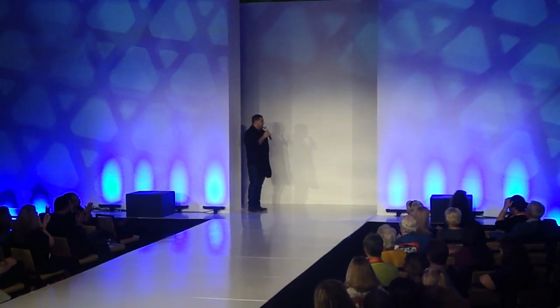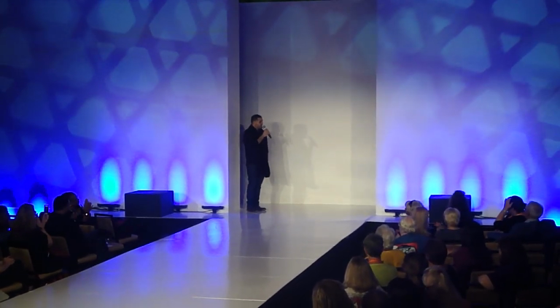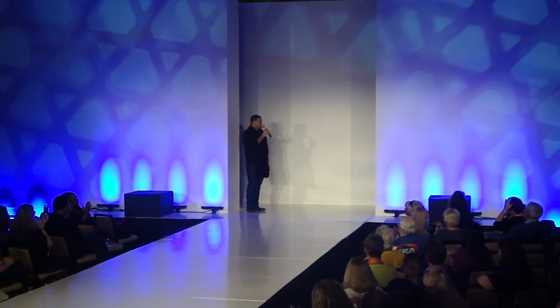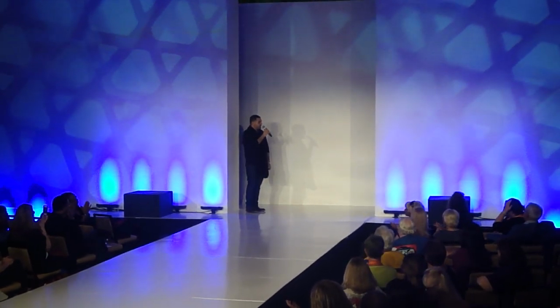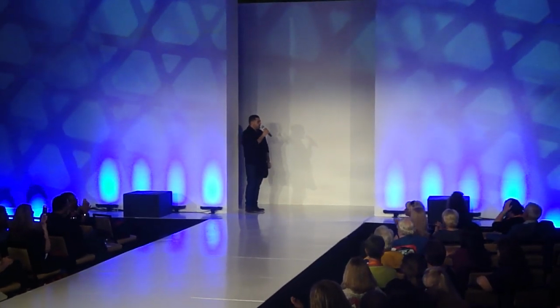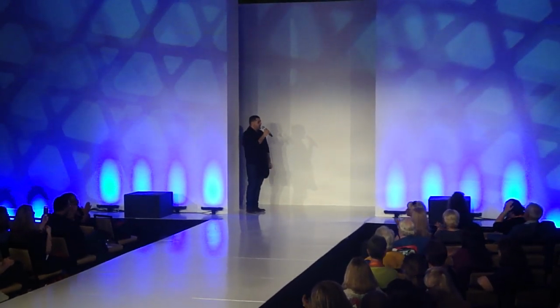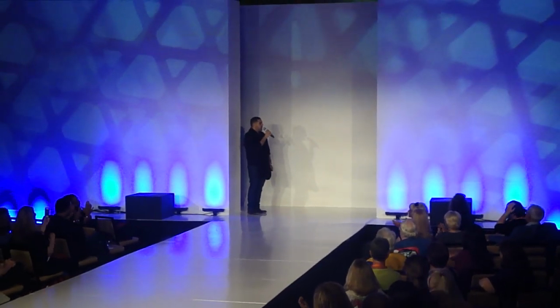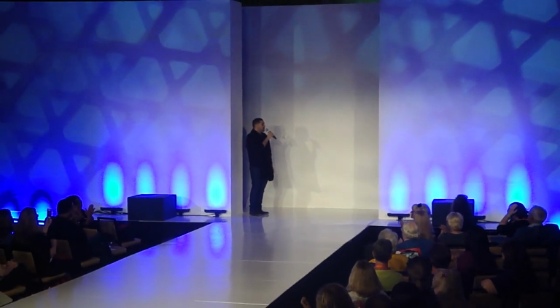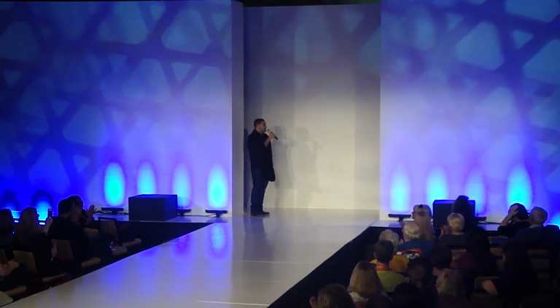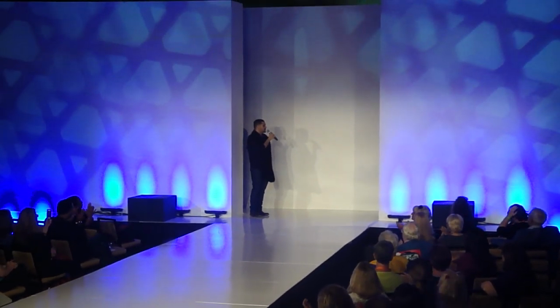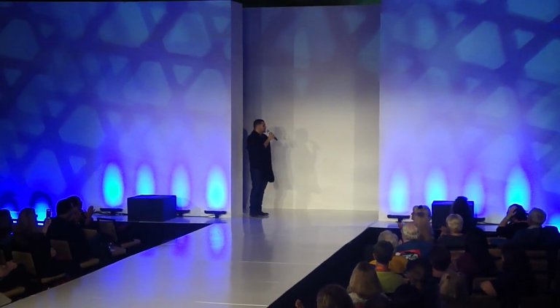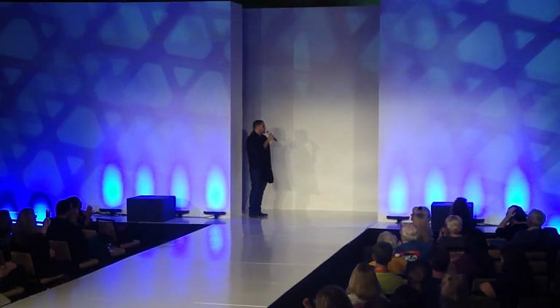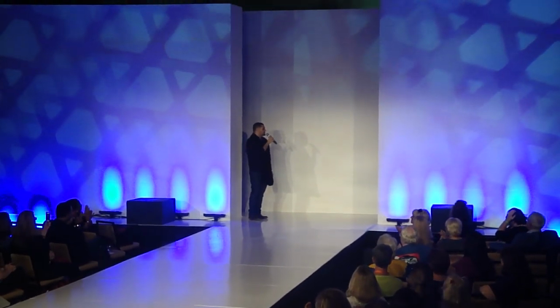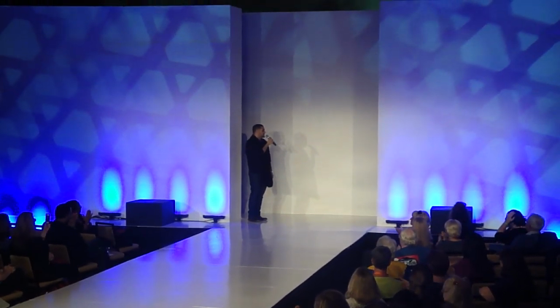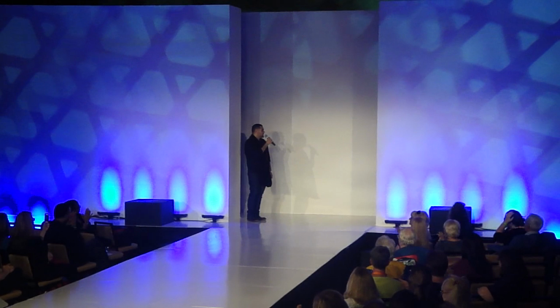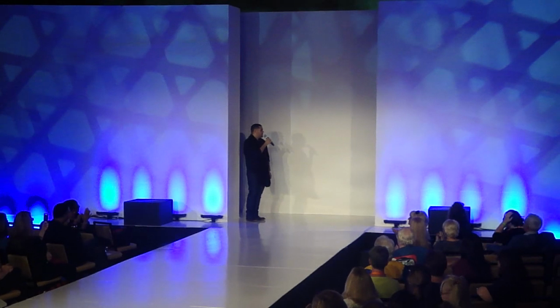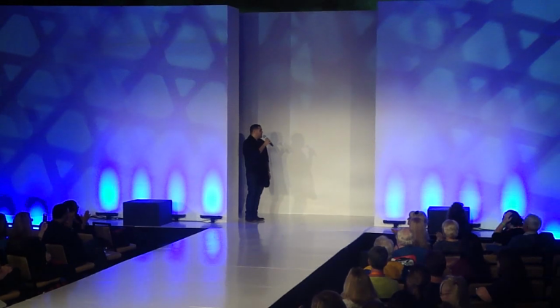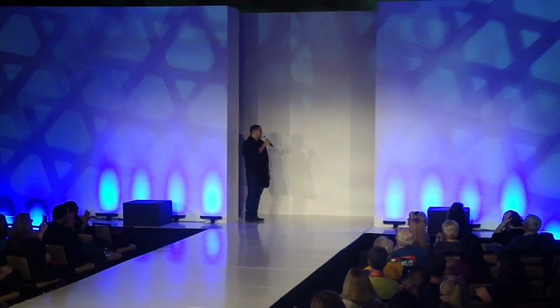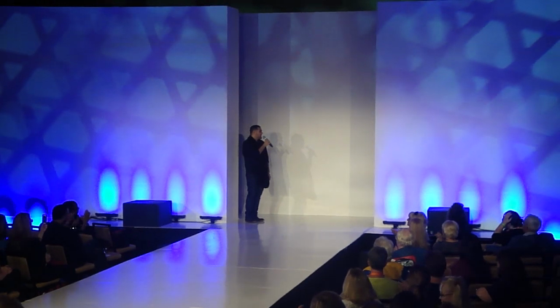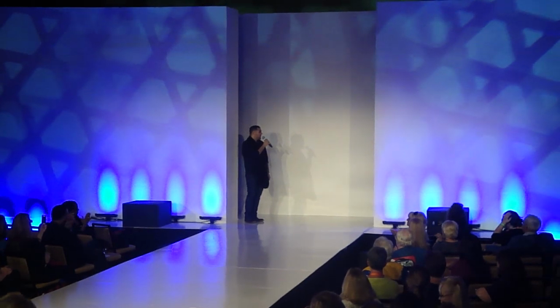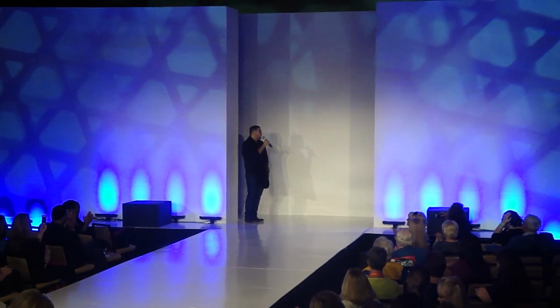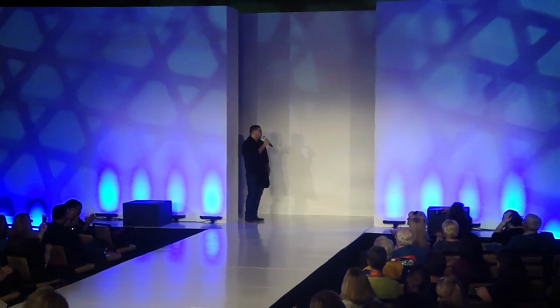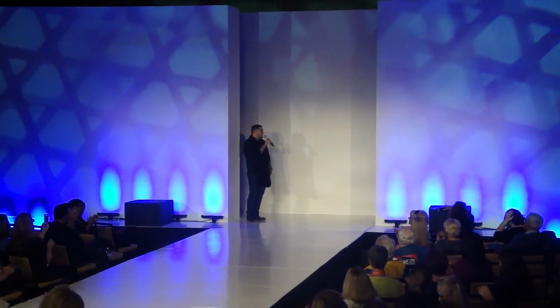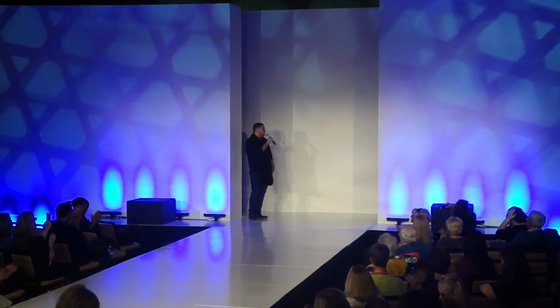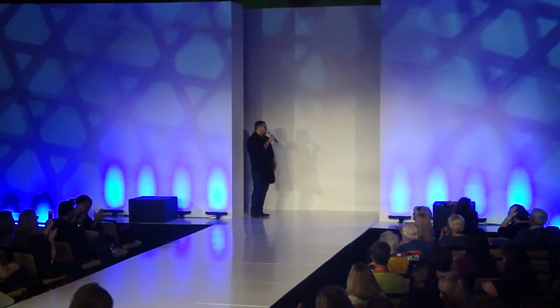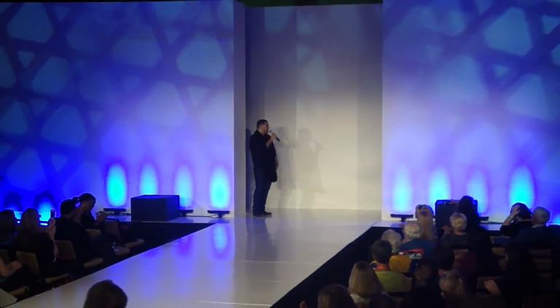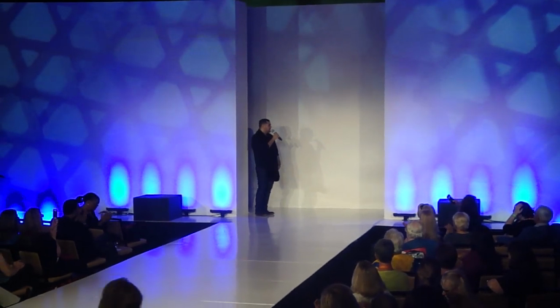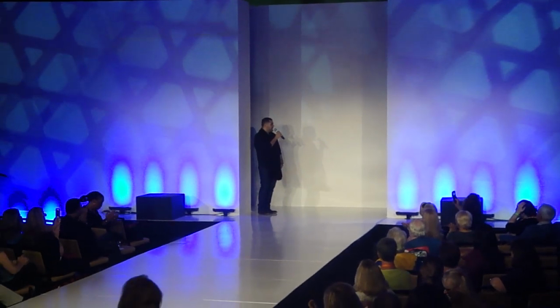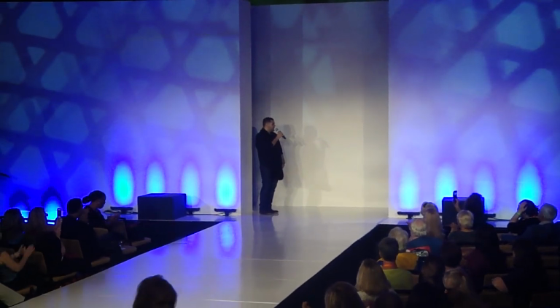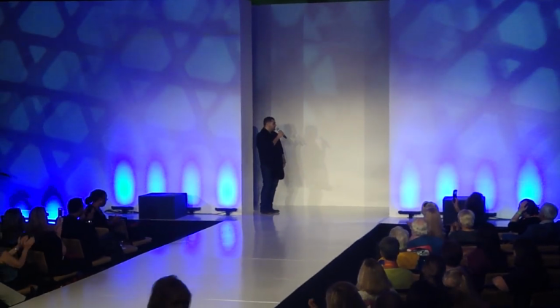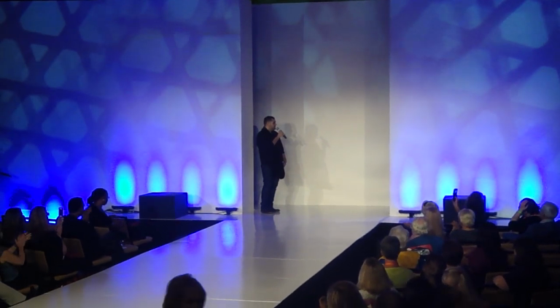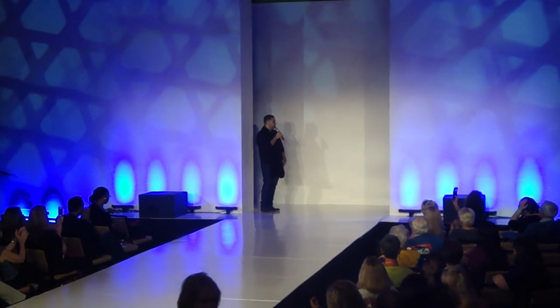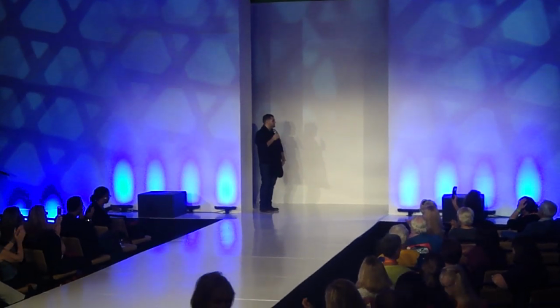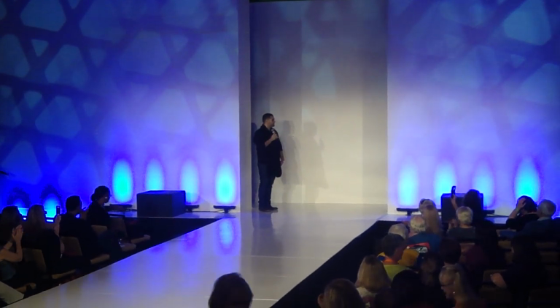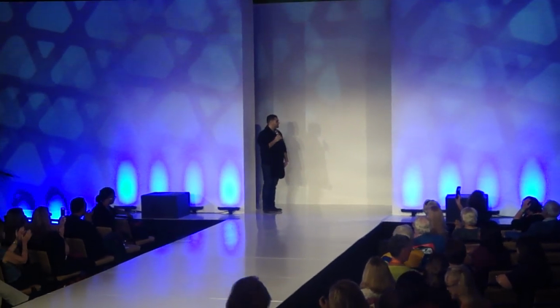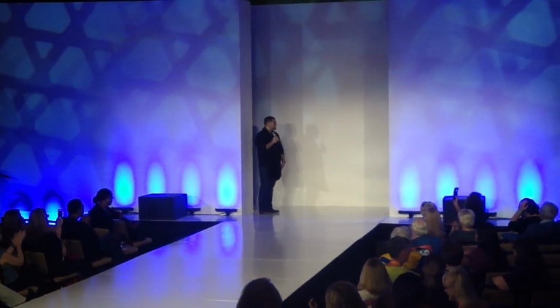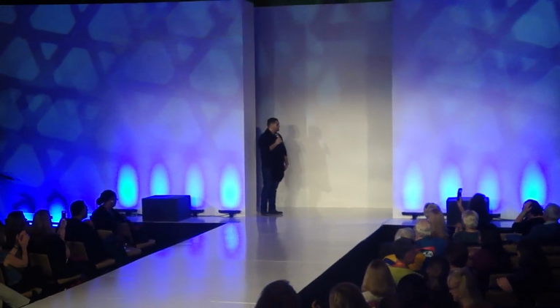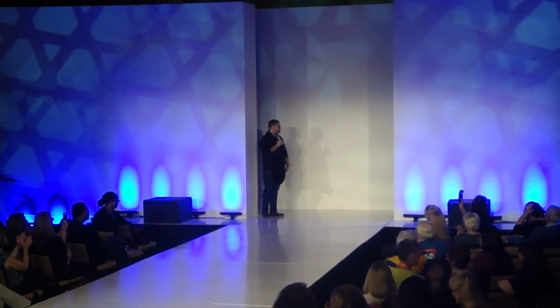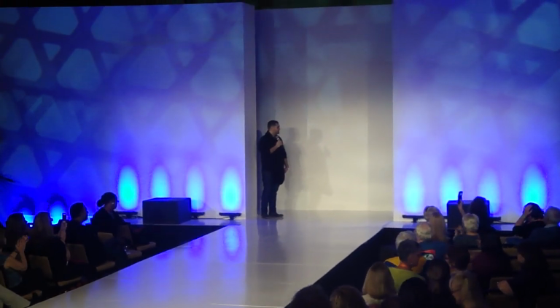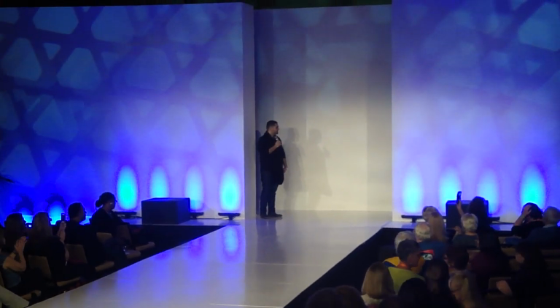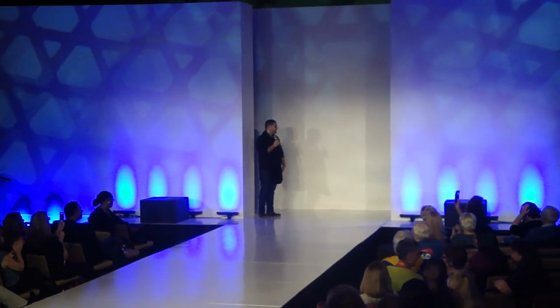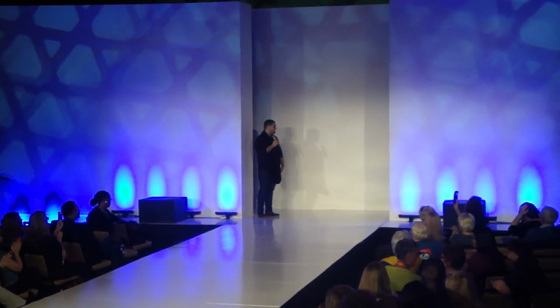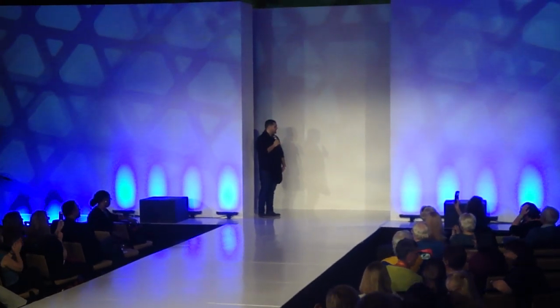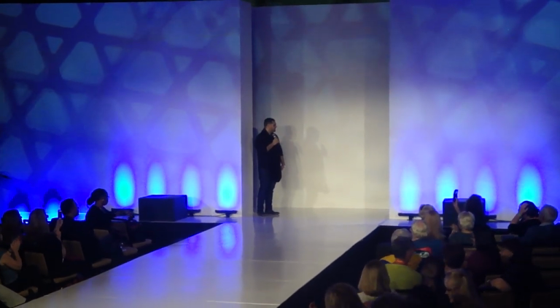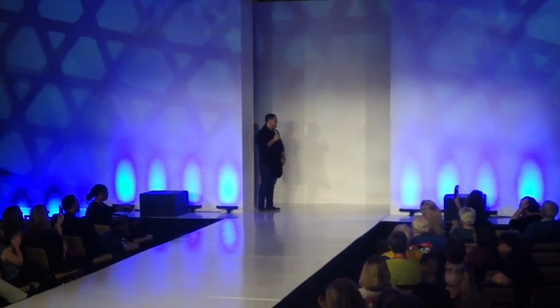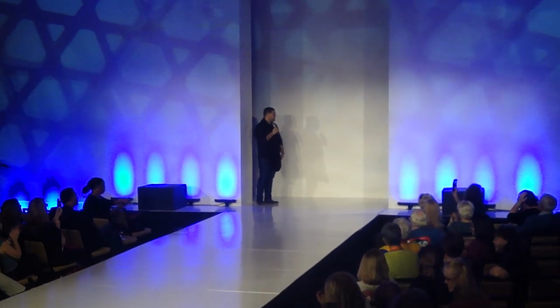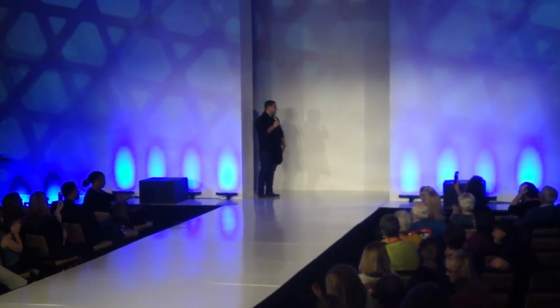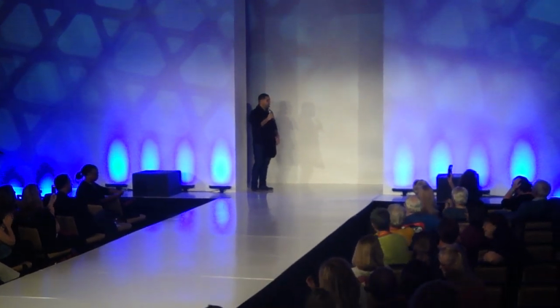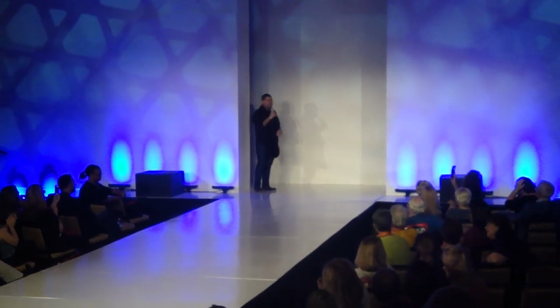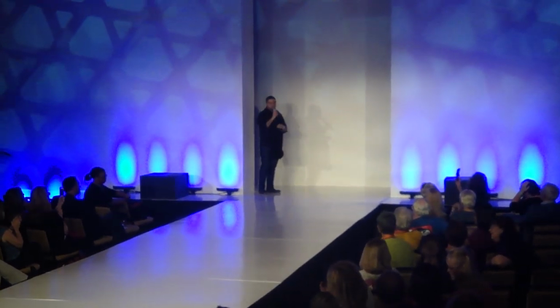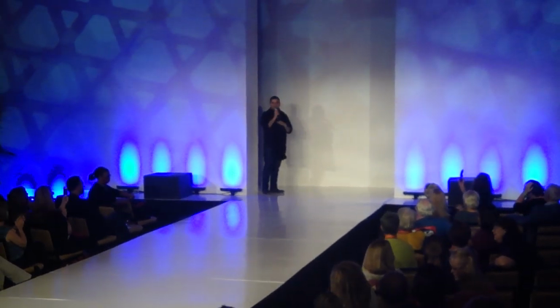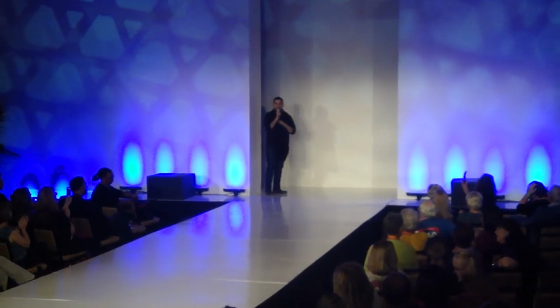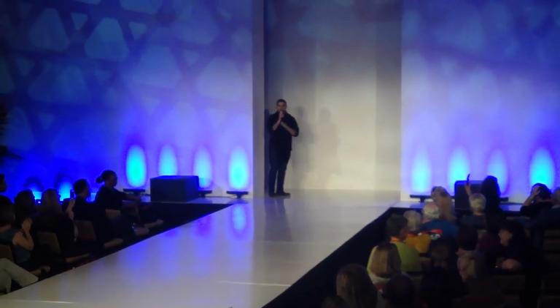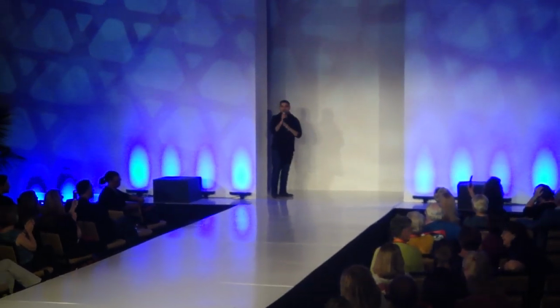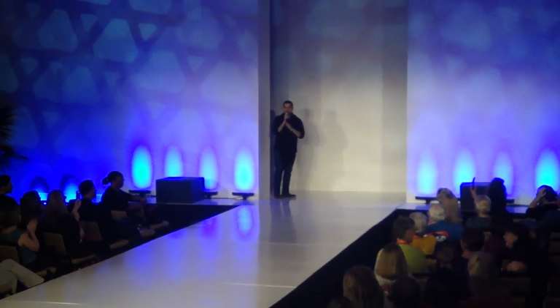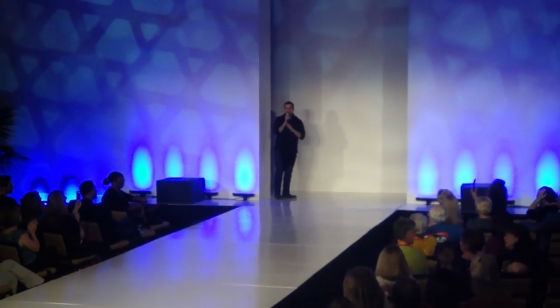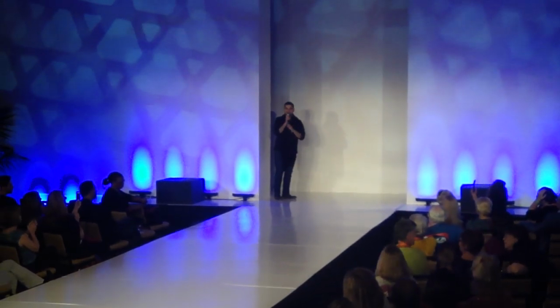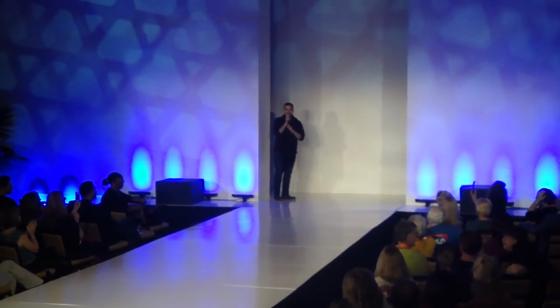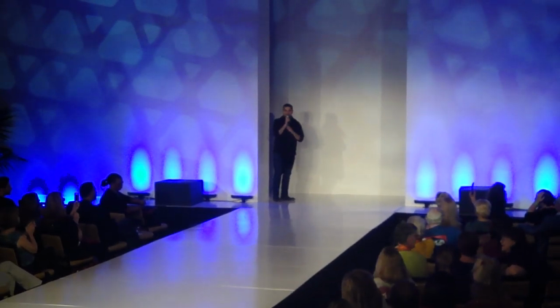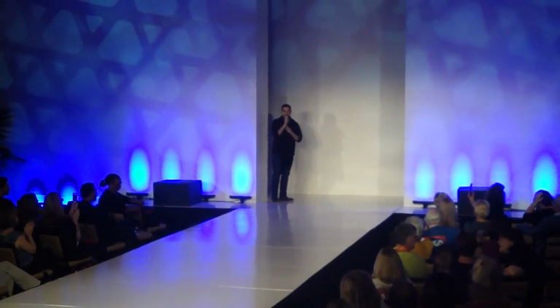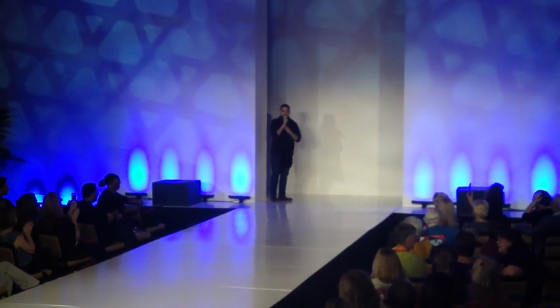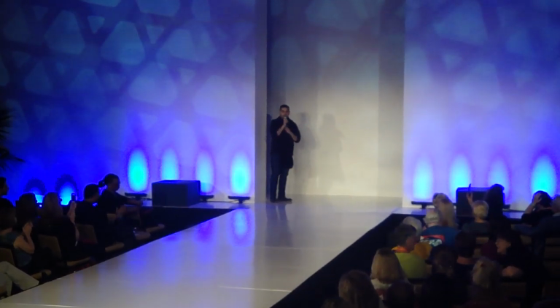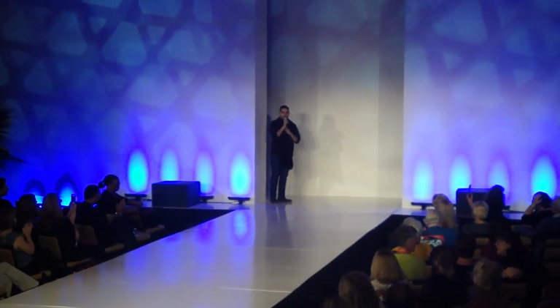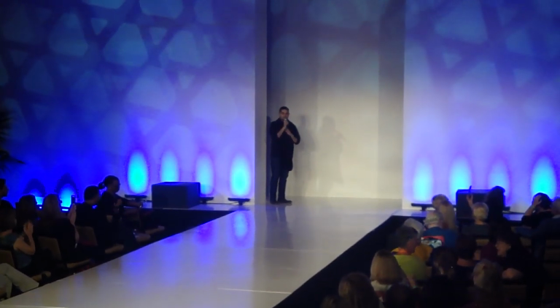Can we get all the girls to come back out one more time? Let's give them all a round of applause.